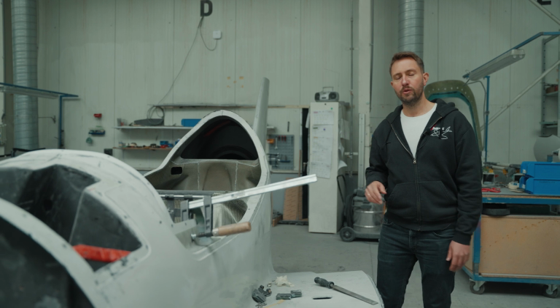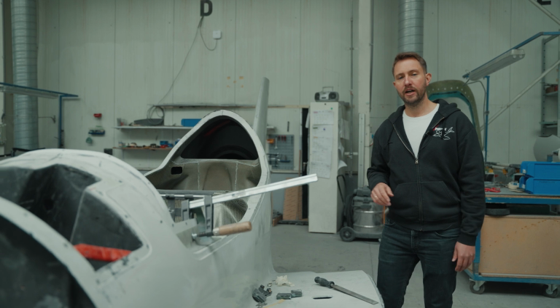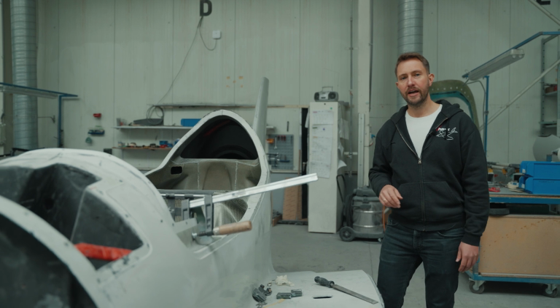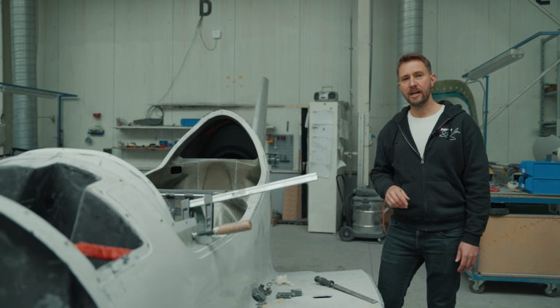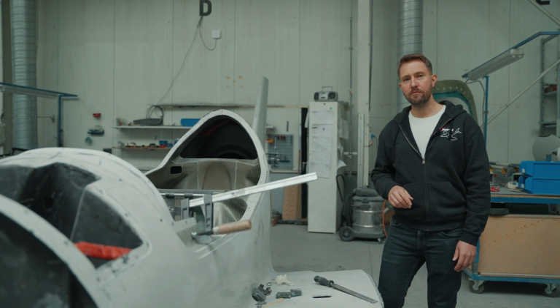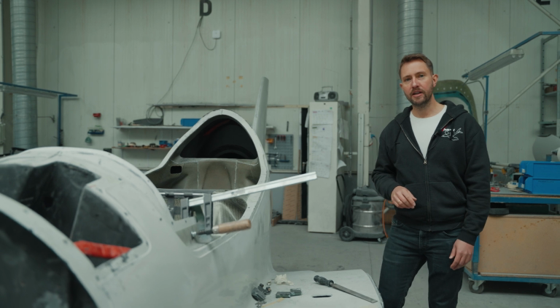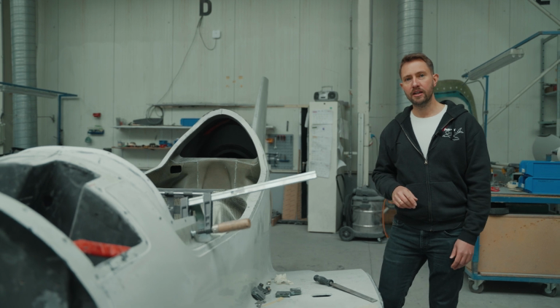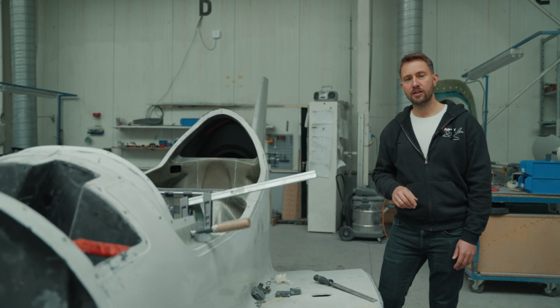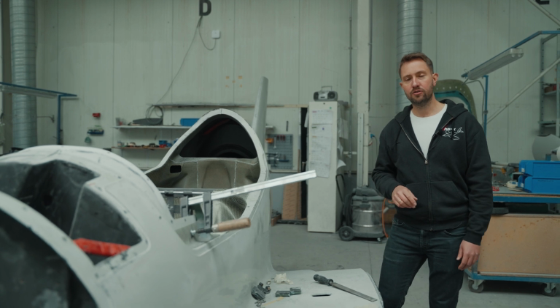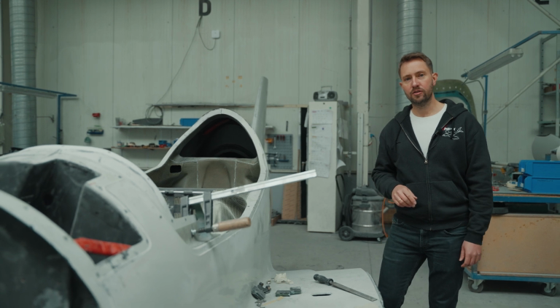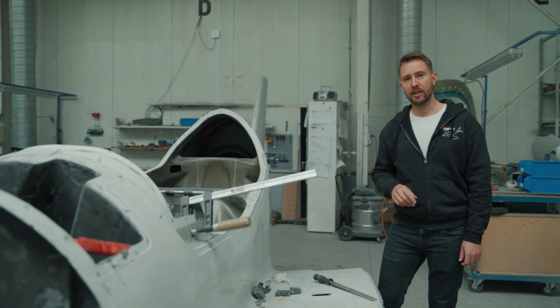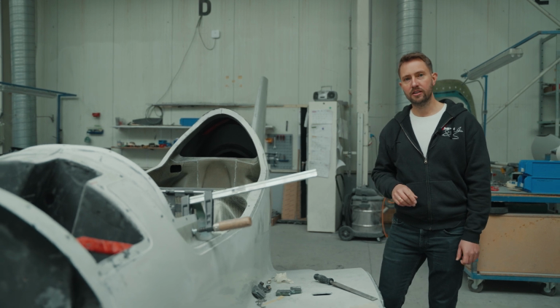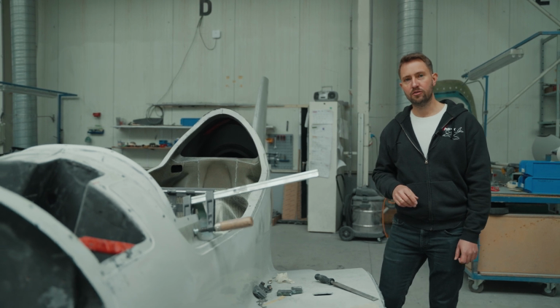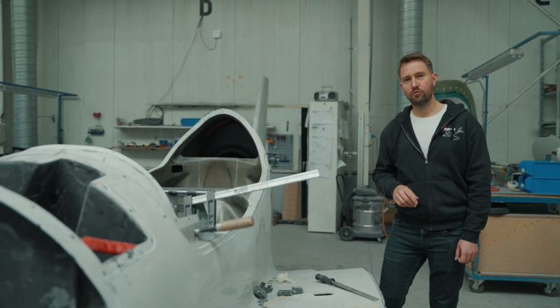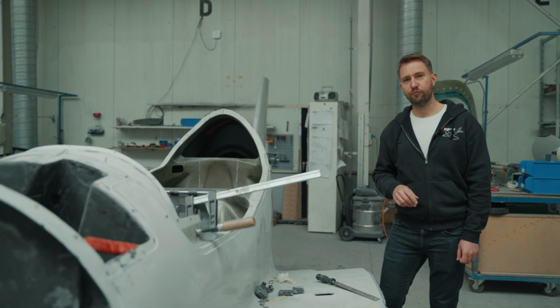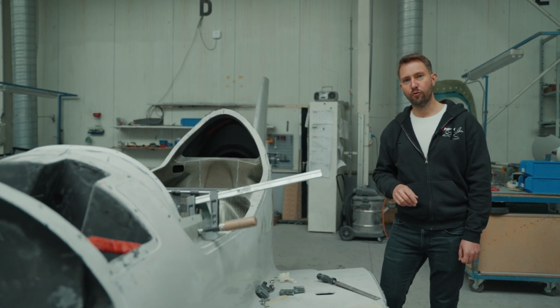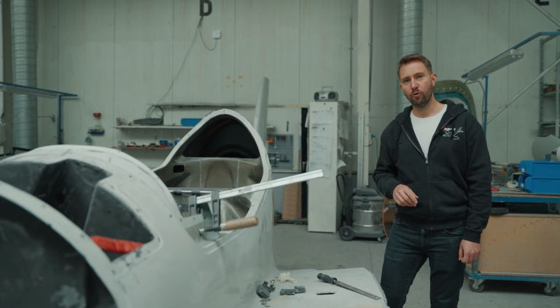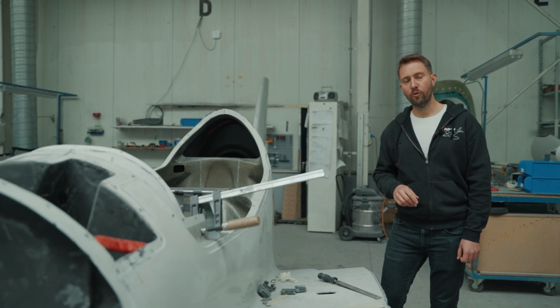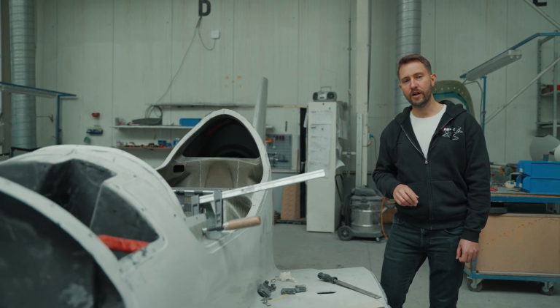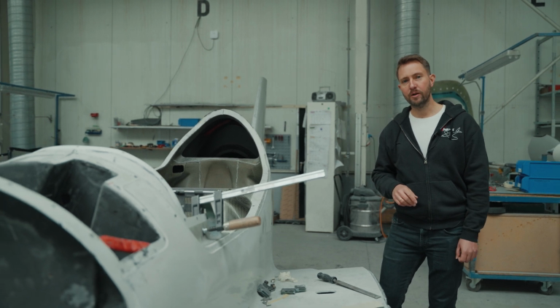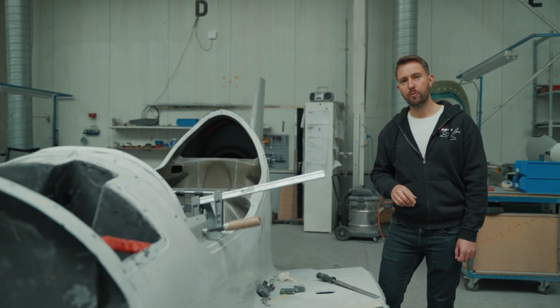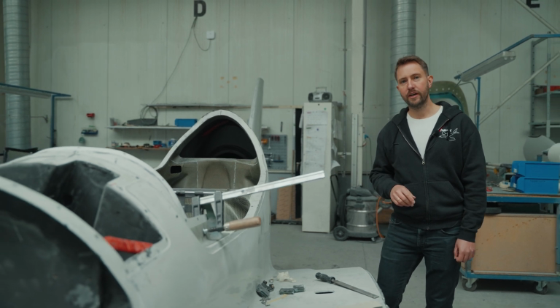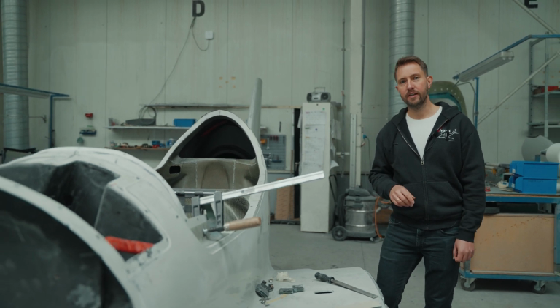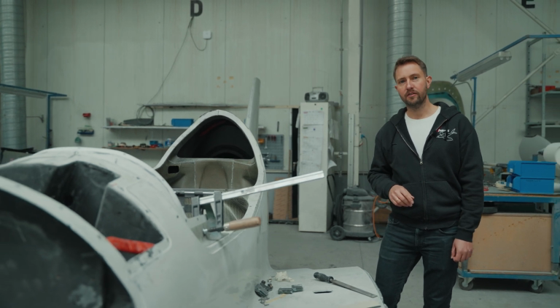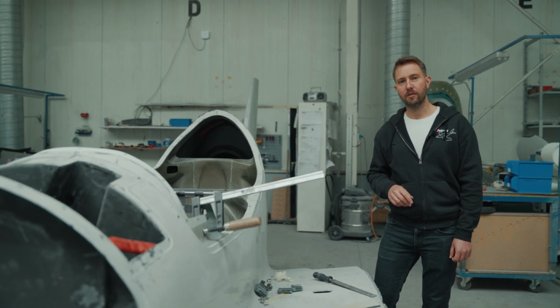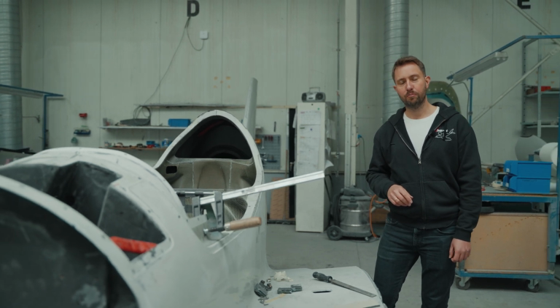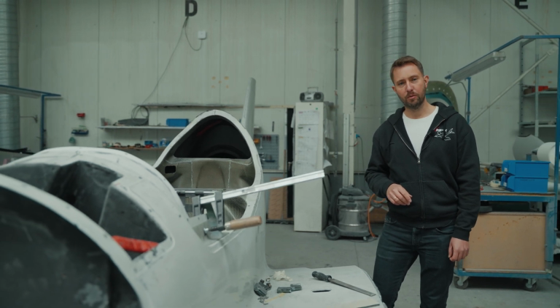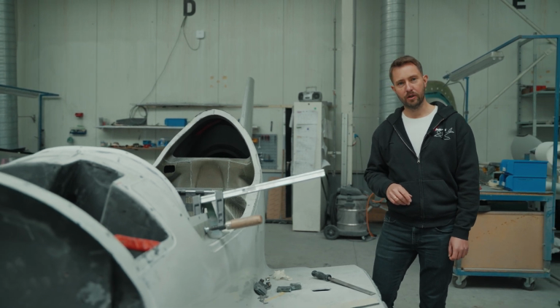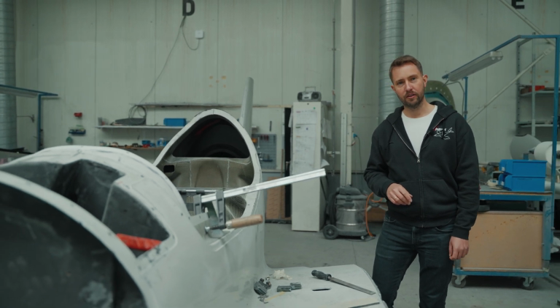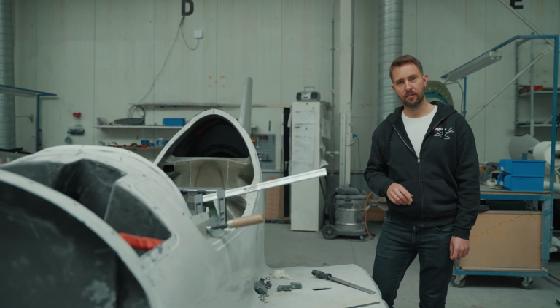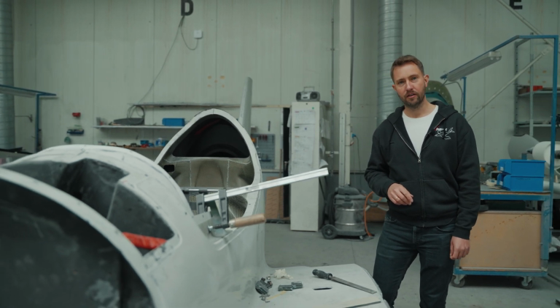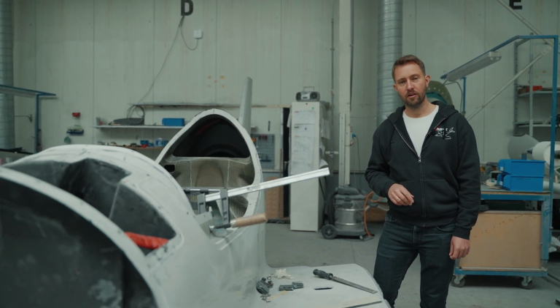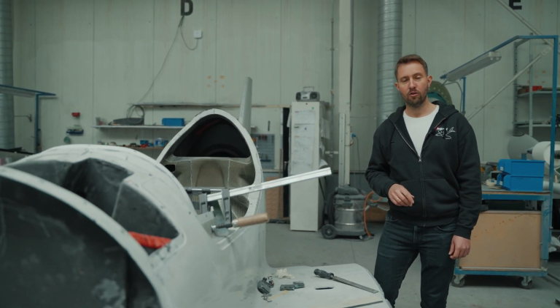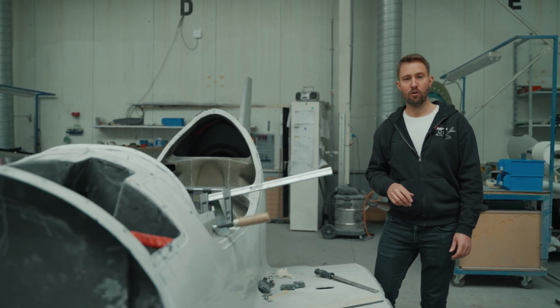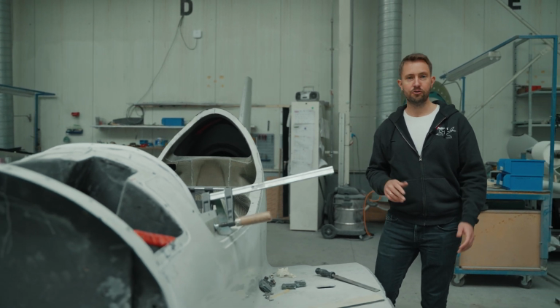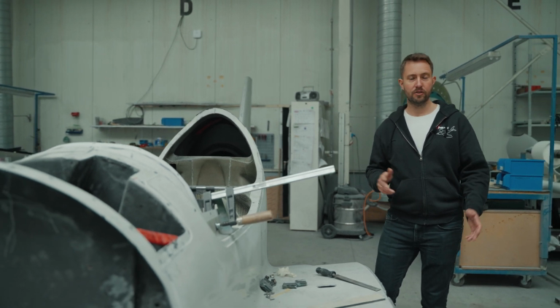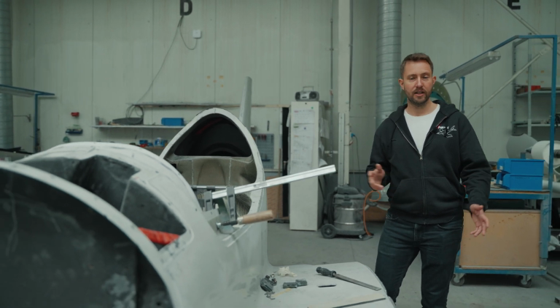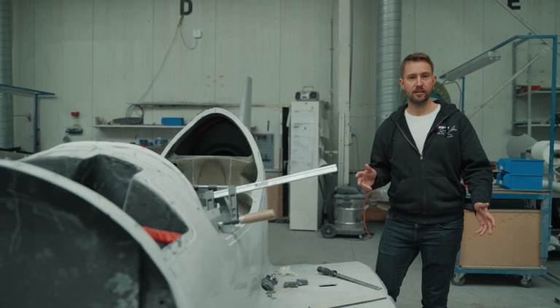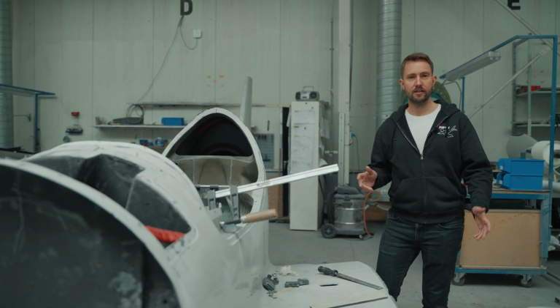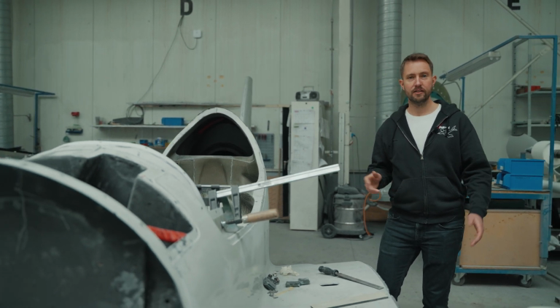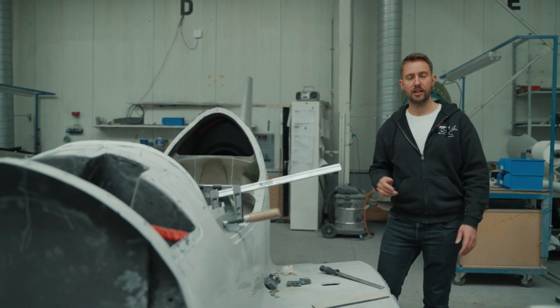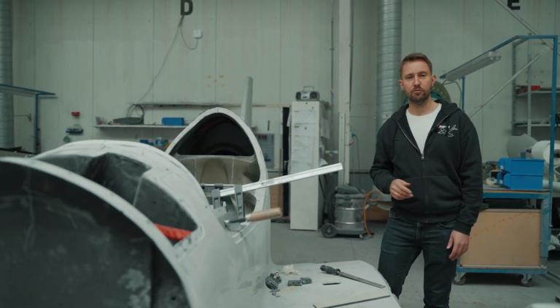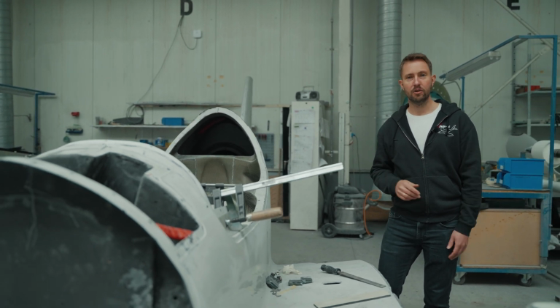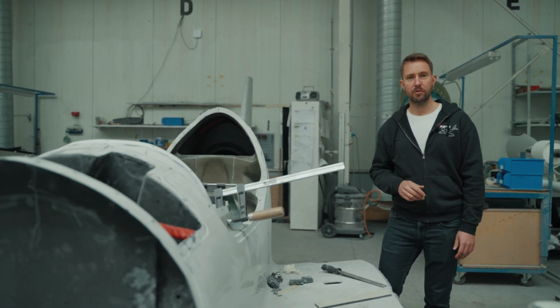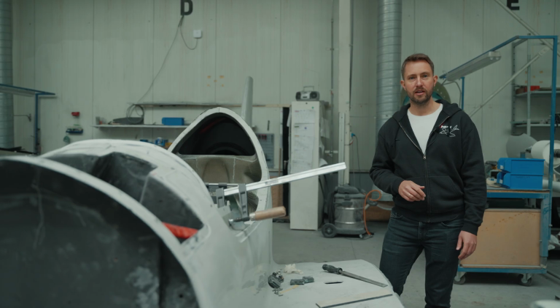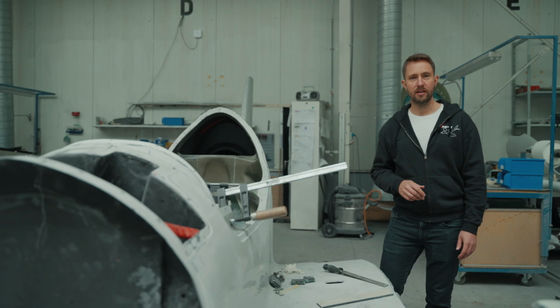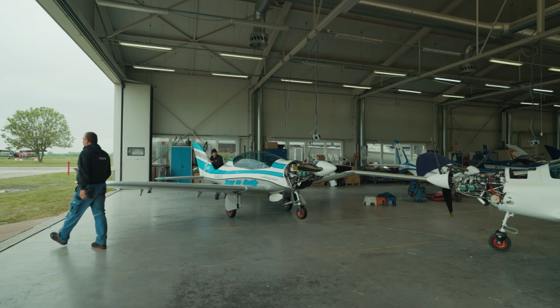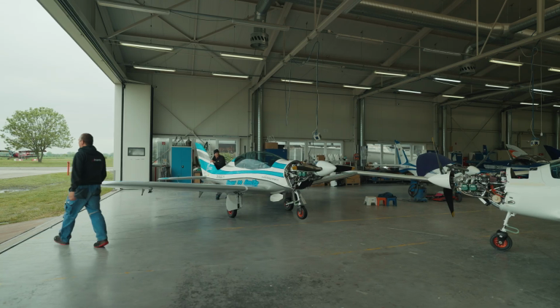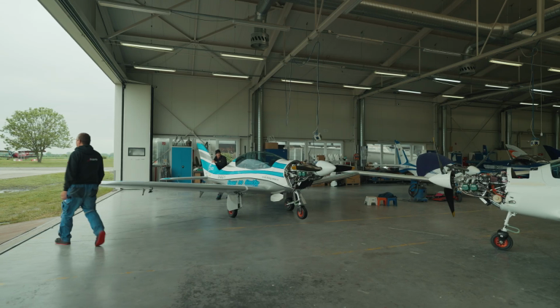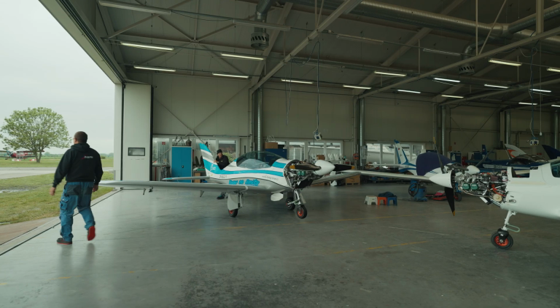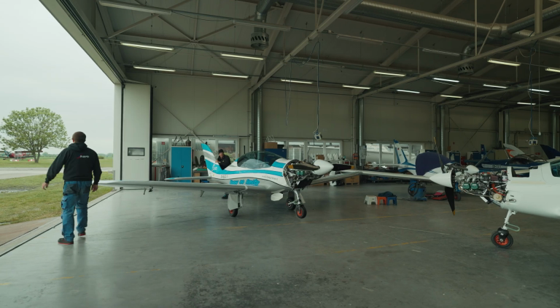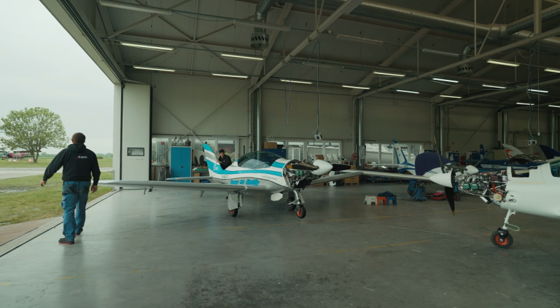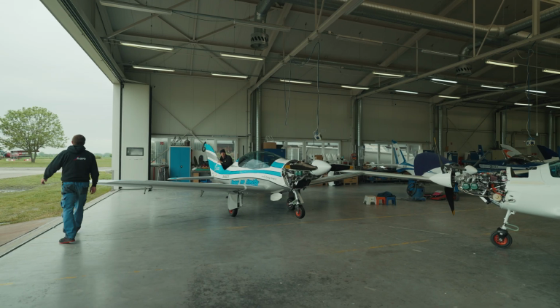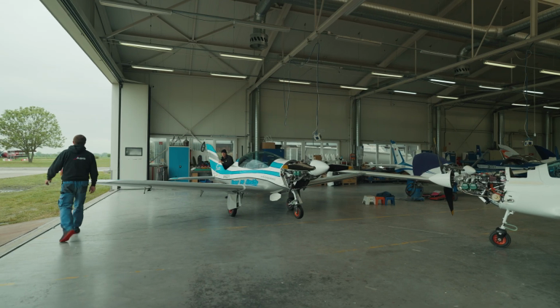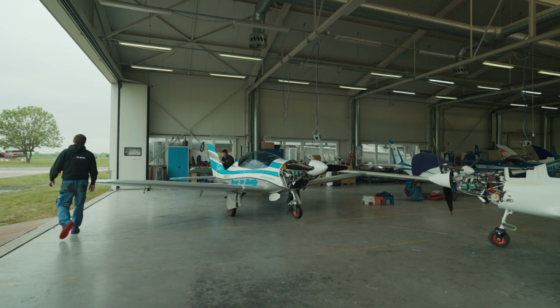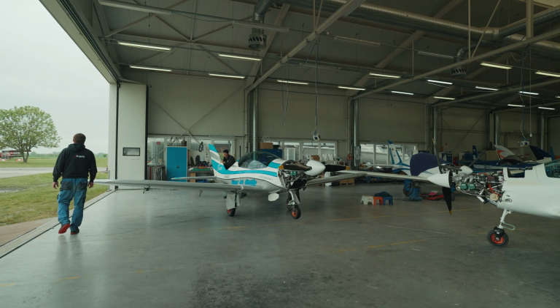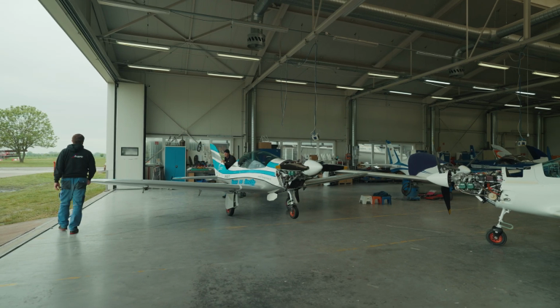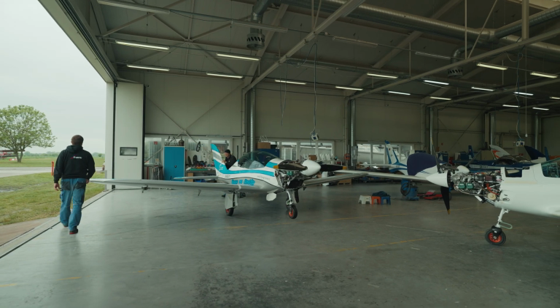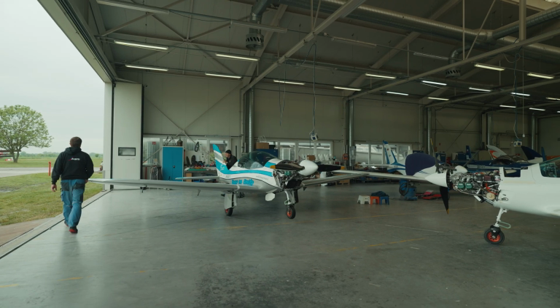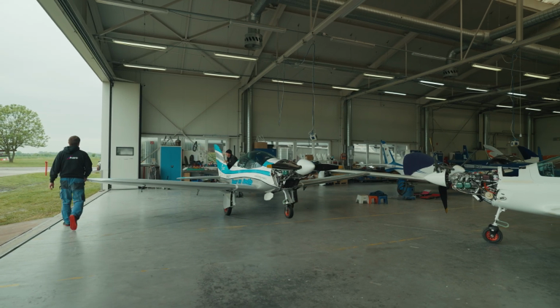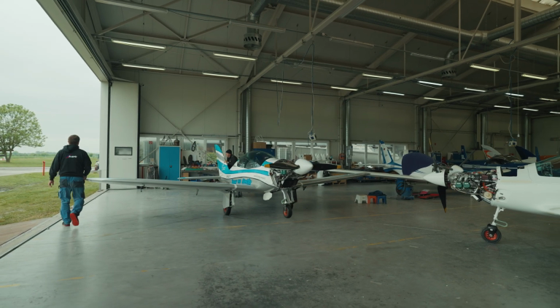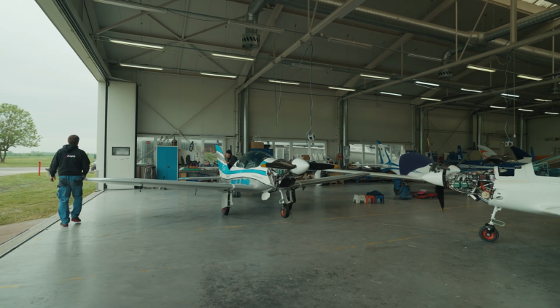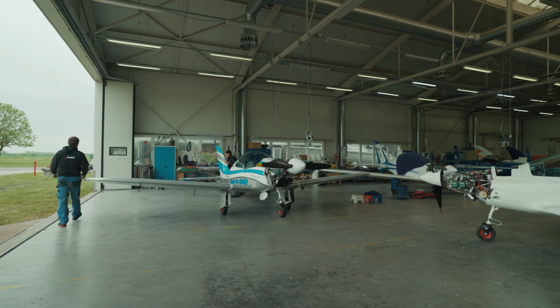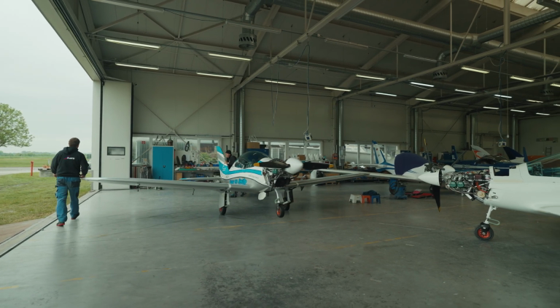We are aiming to get to four airplanes per month, which altogether will be about 50 airplanes per year.